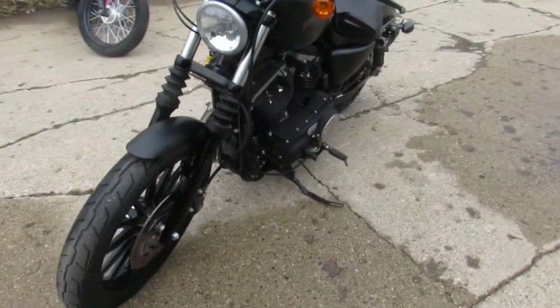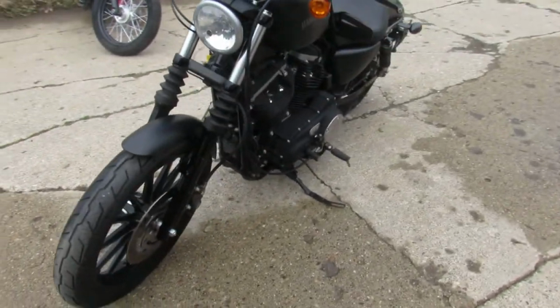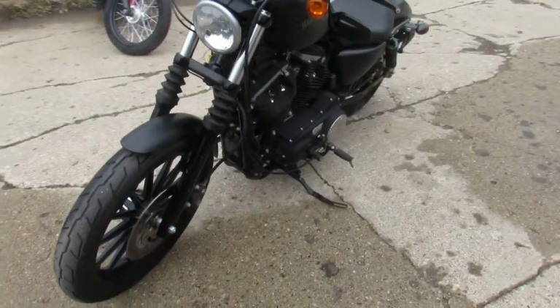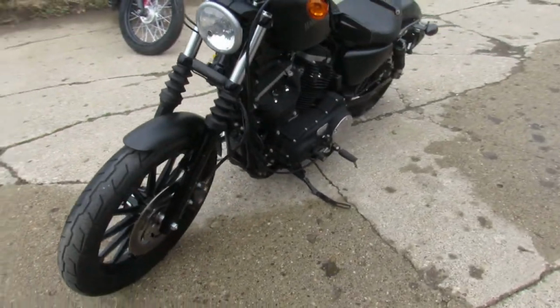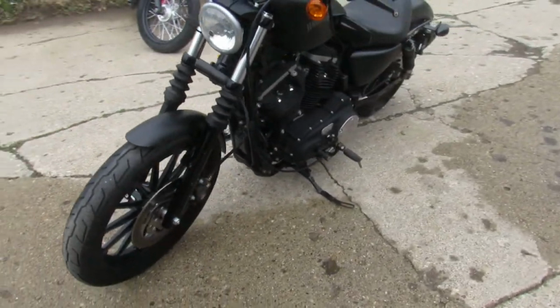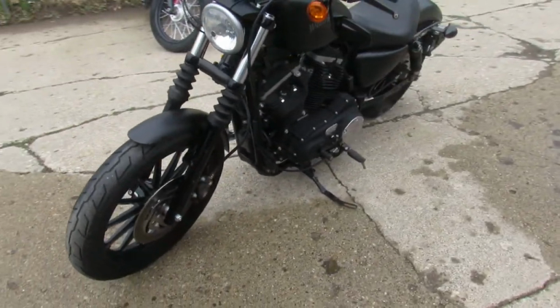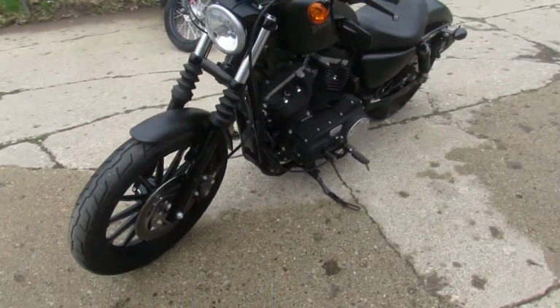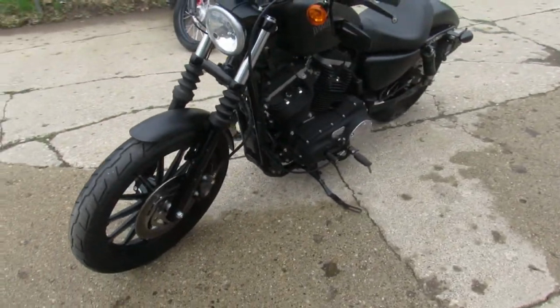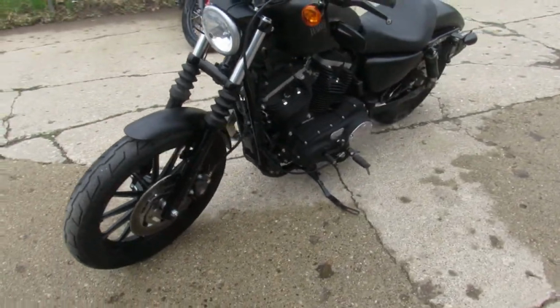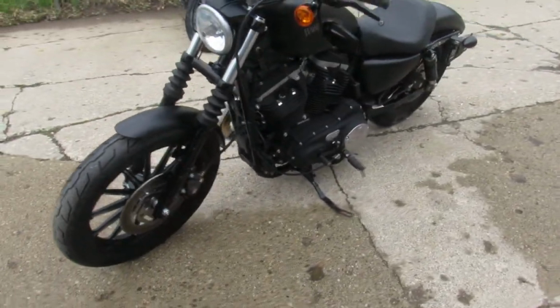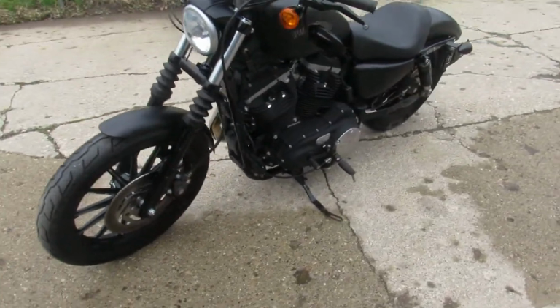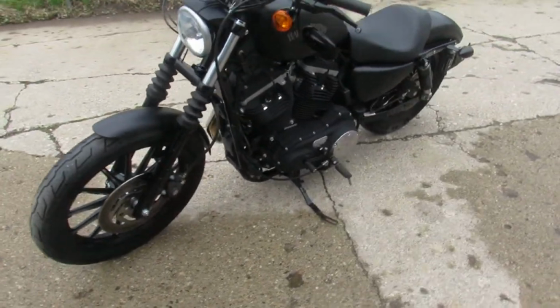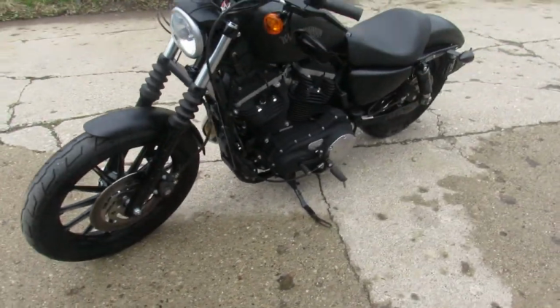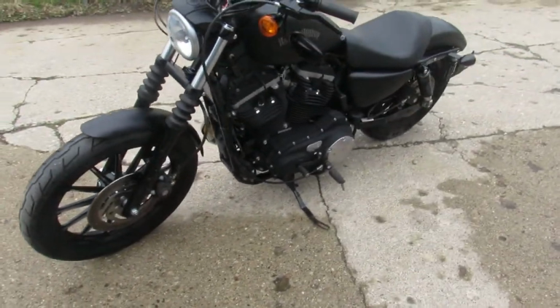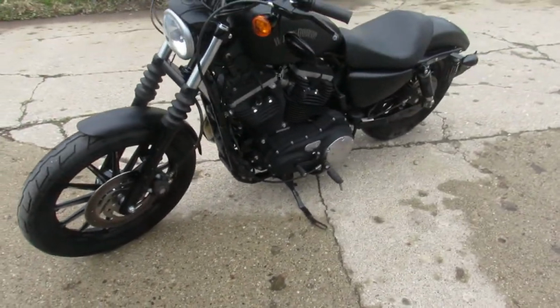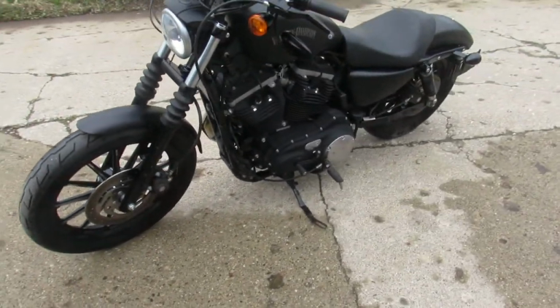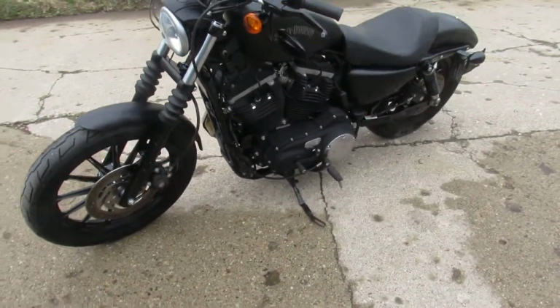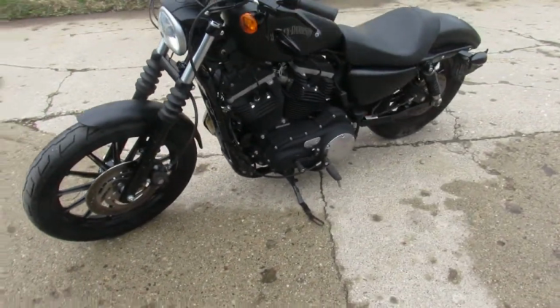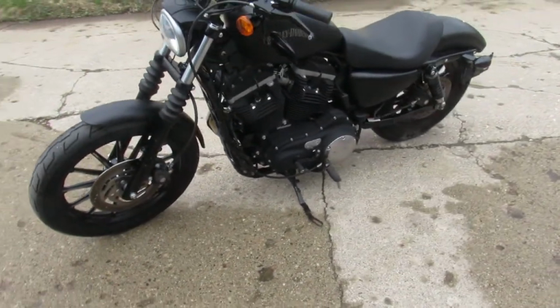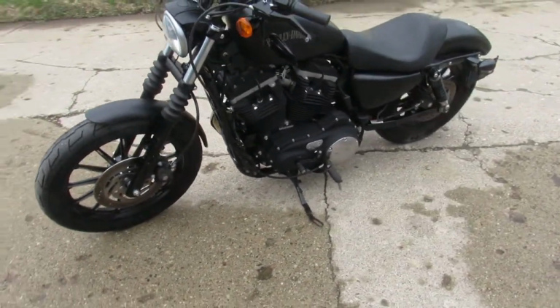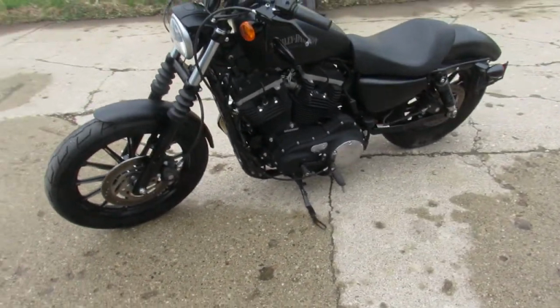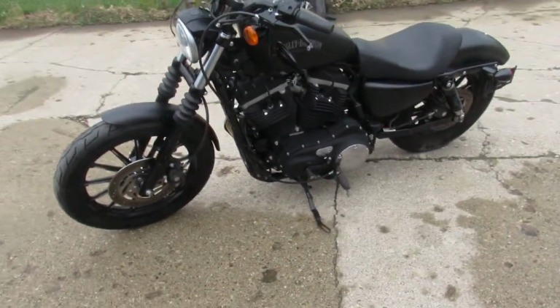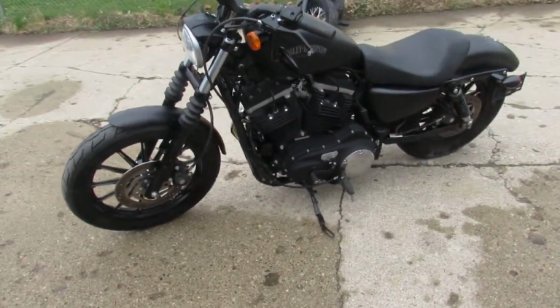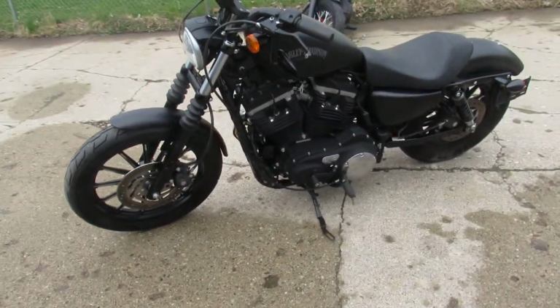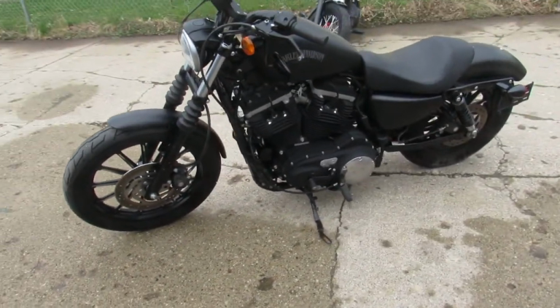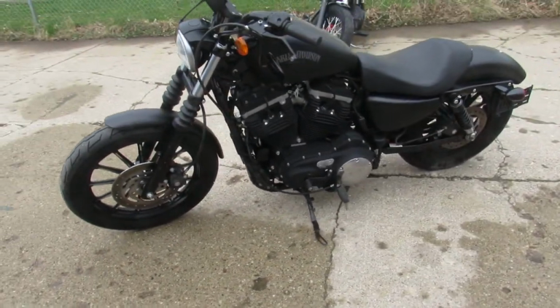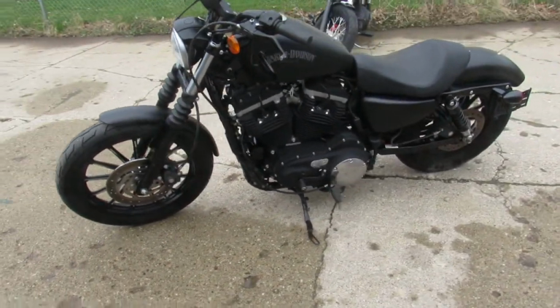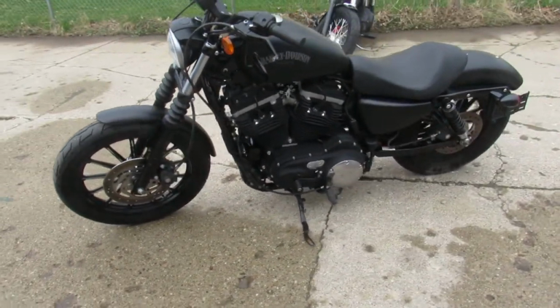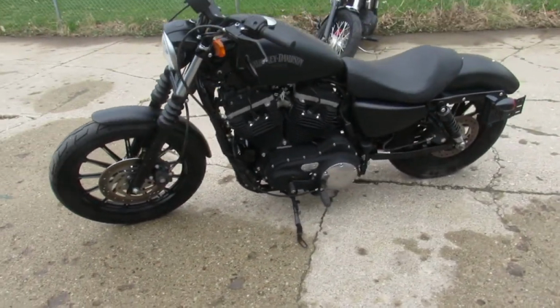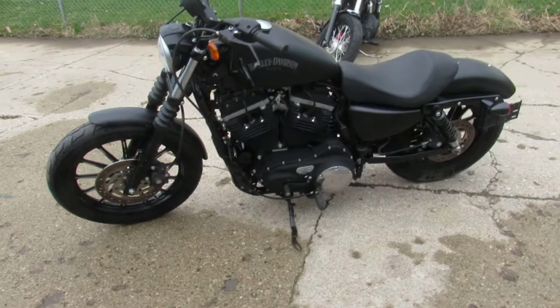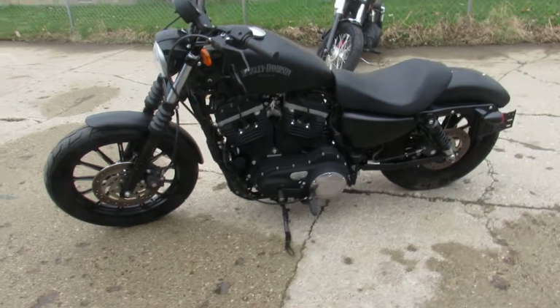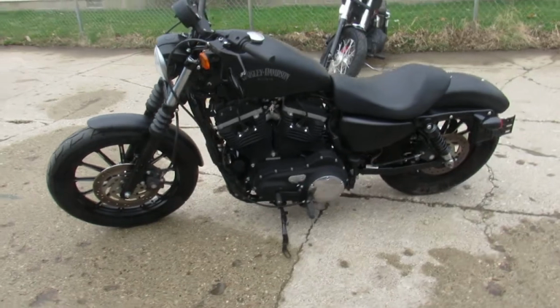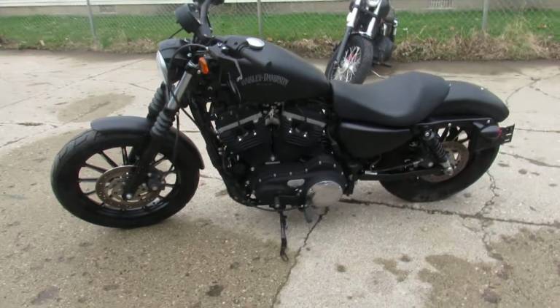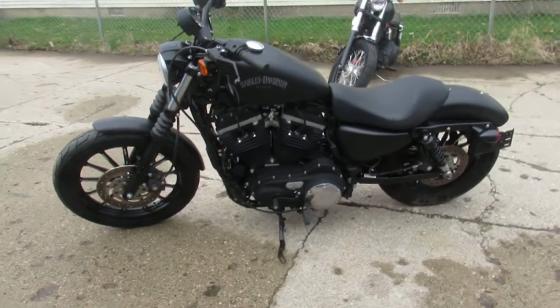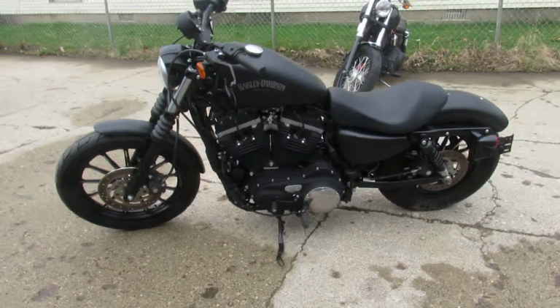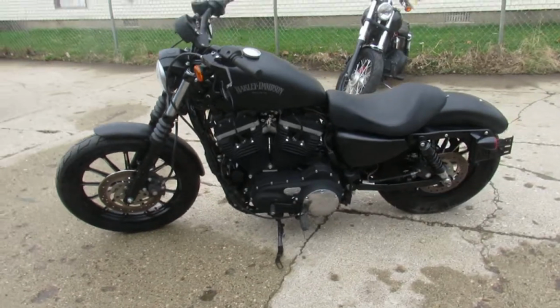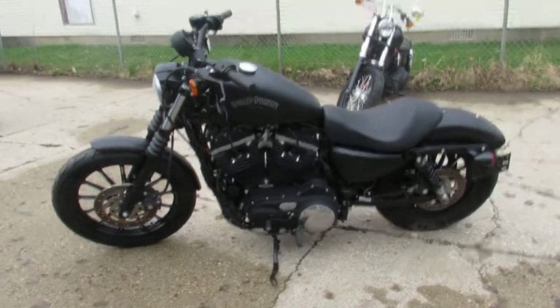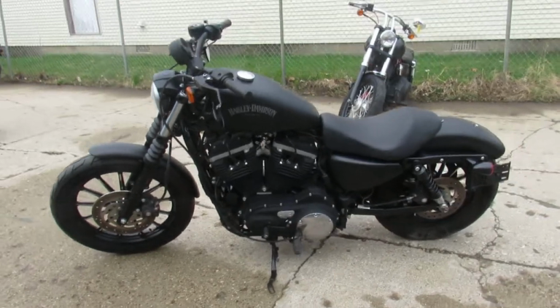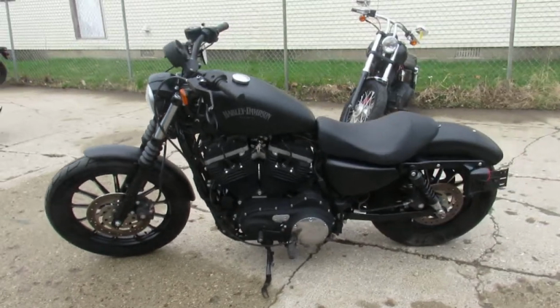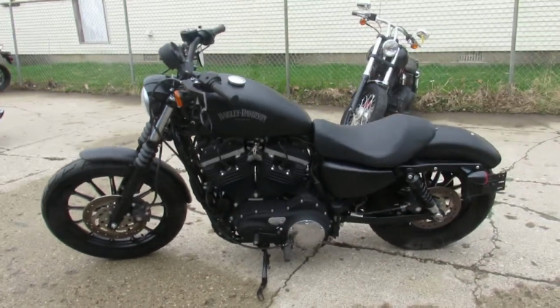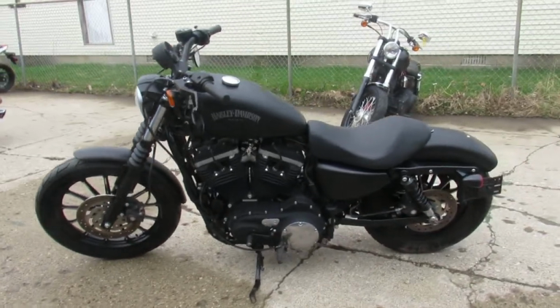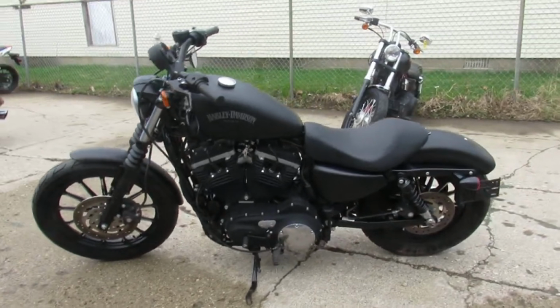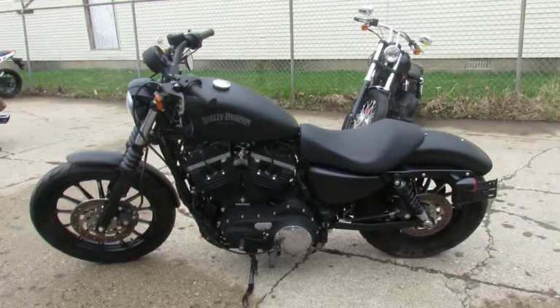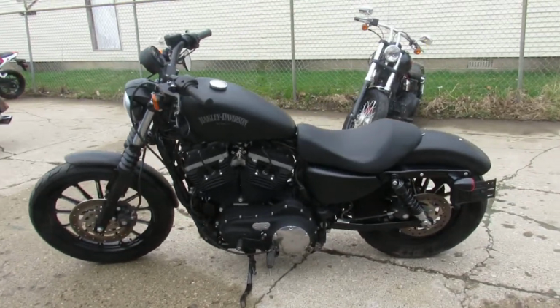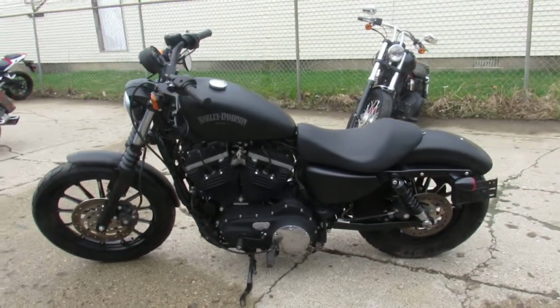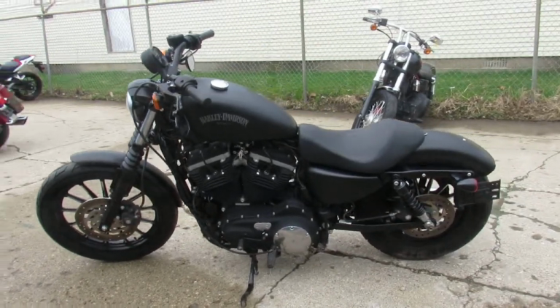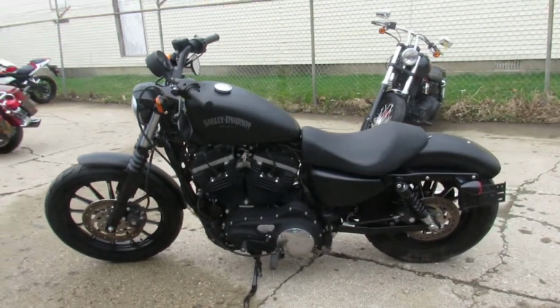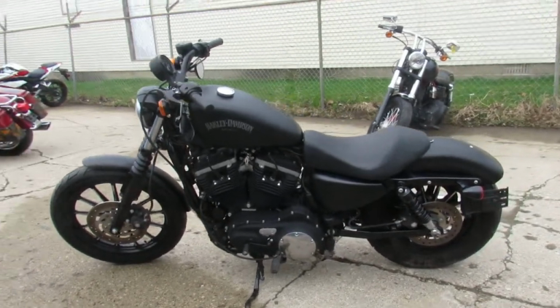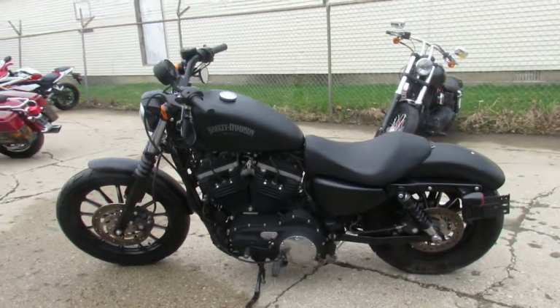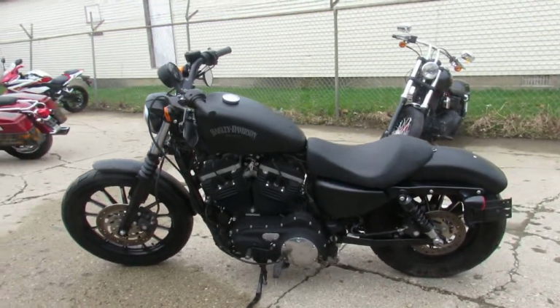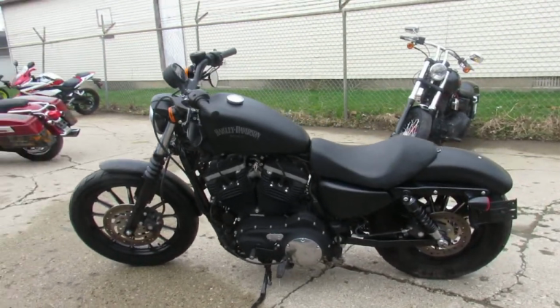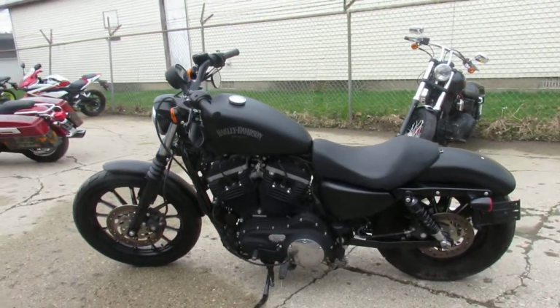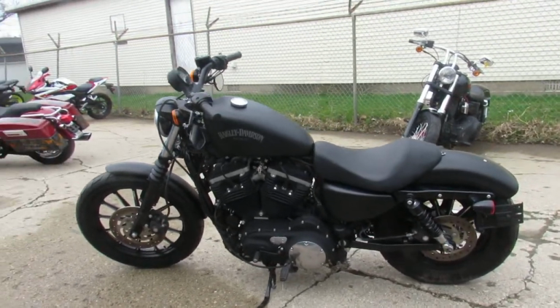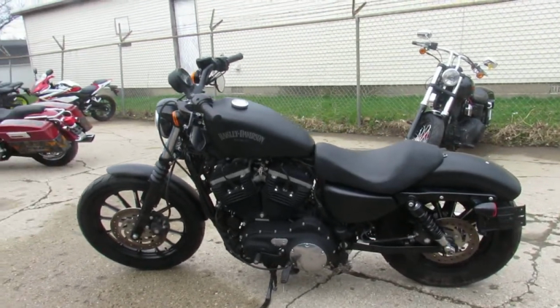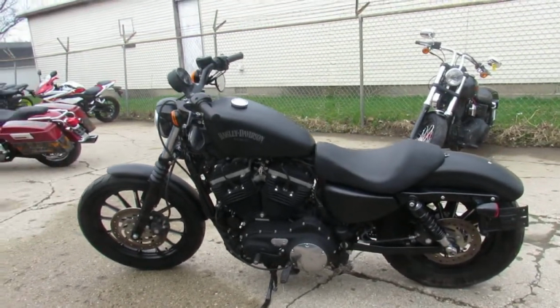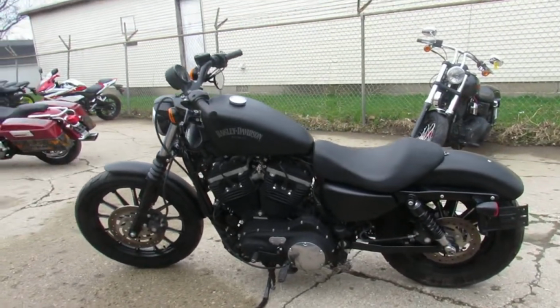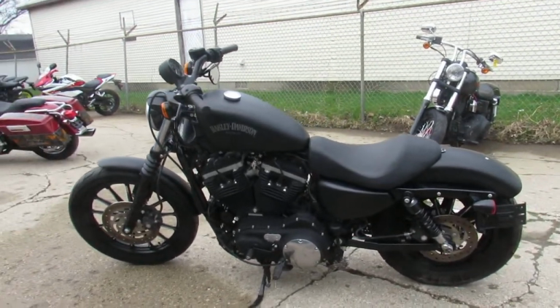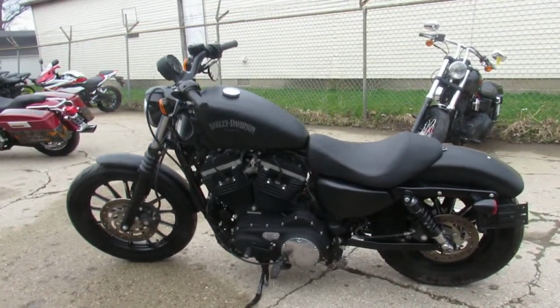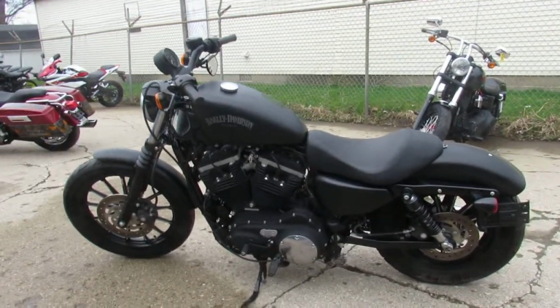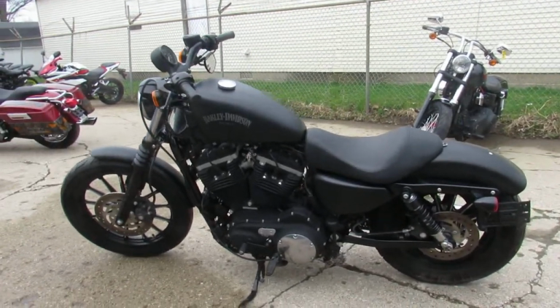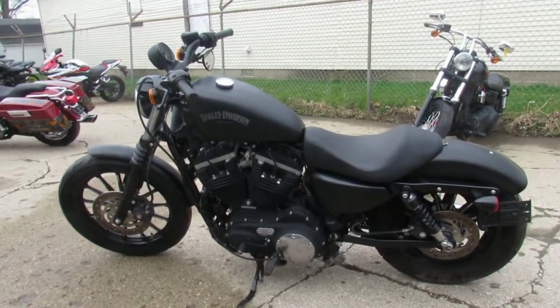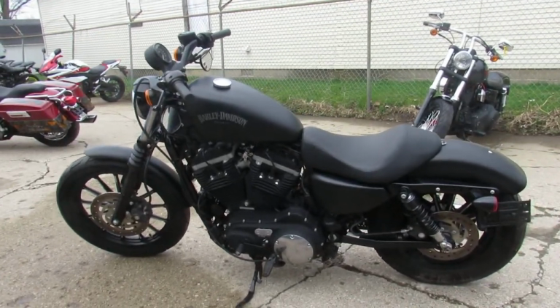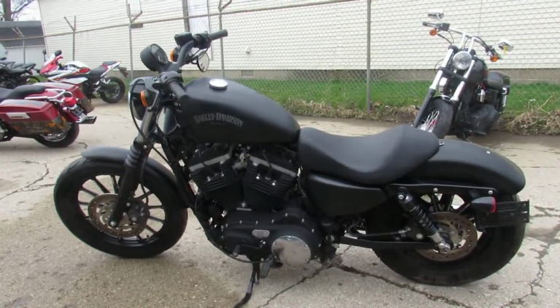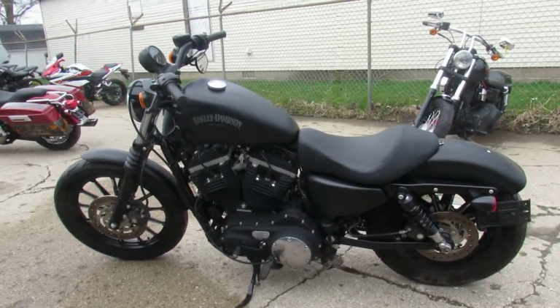We've got guaranteed financing, lease programs on all of our Harleys. We can help with out-of-state financing and nationwide shipping. Call today and you can ride today.